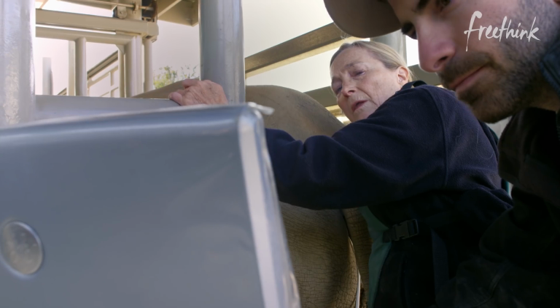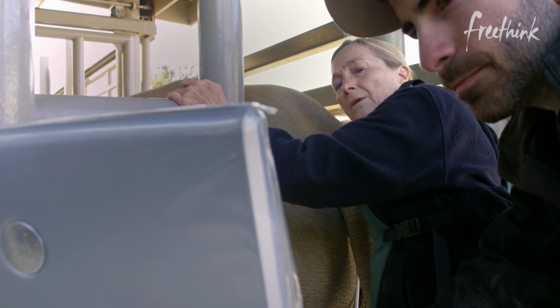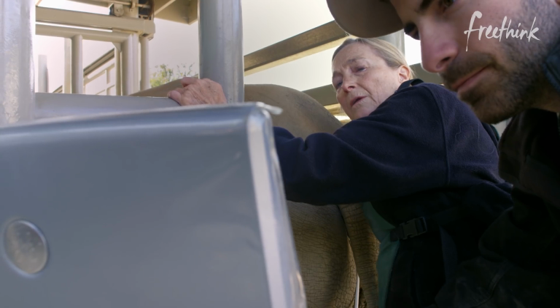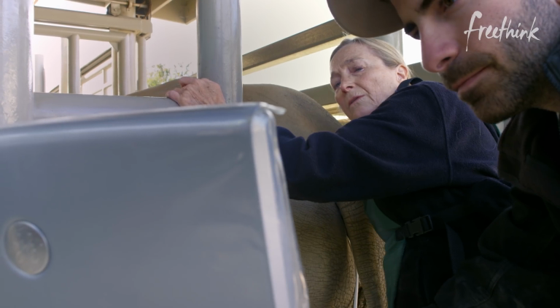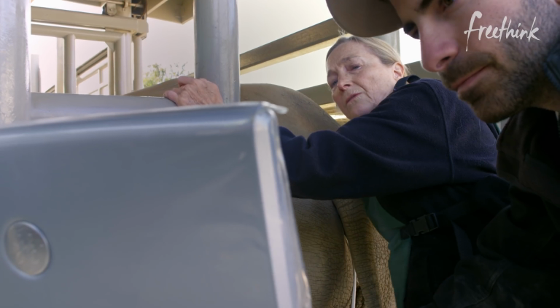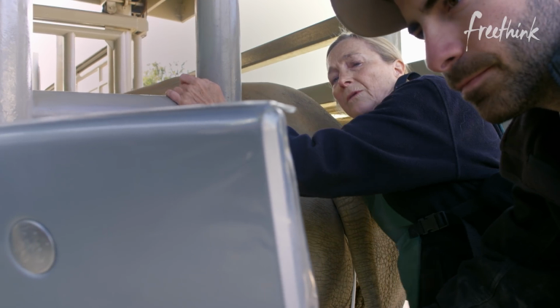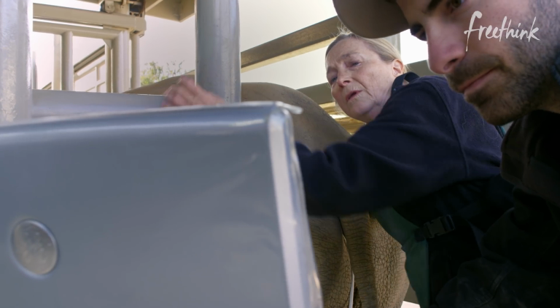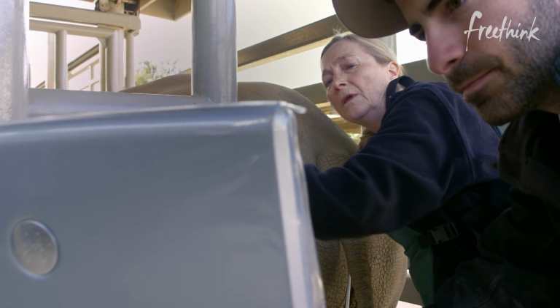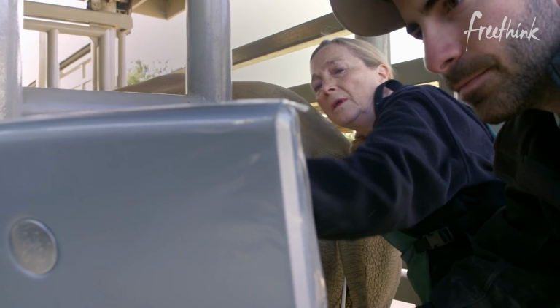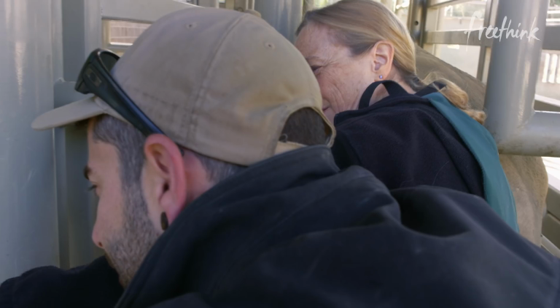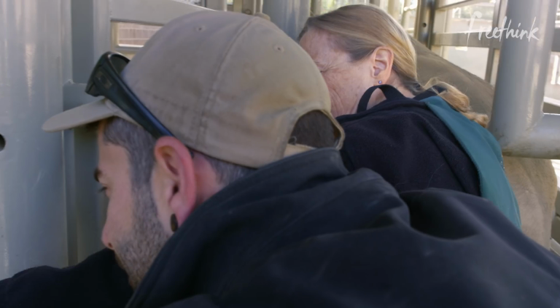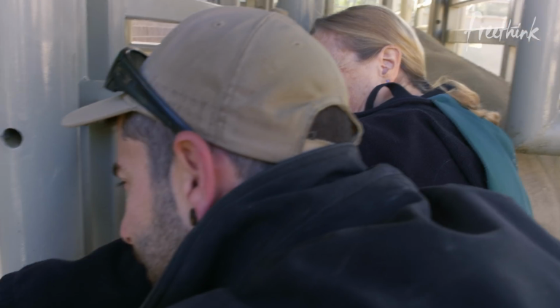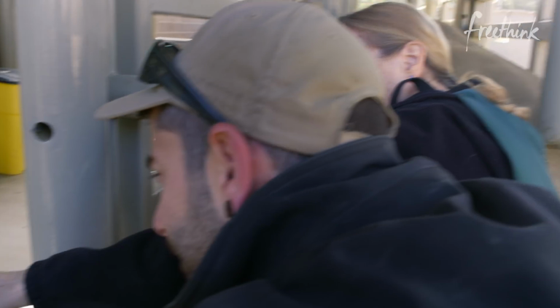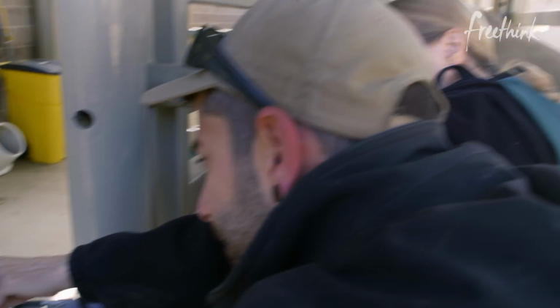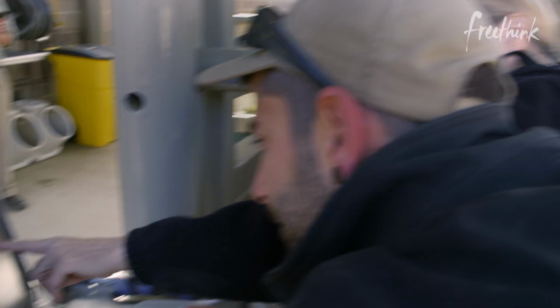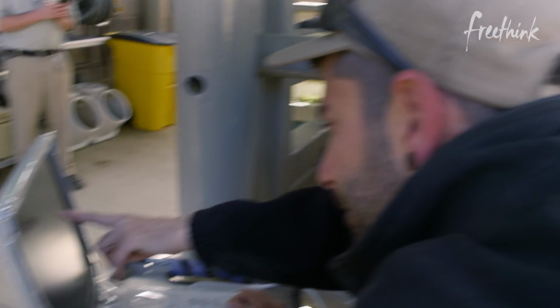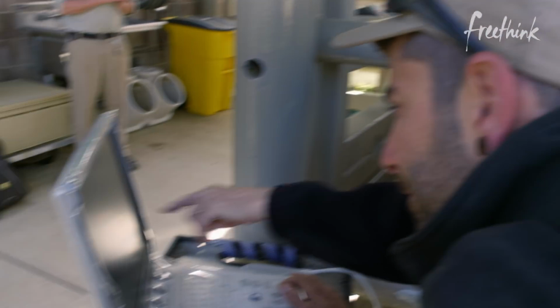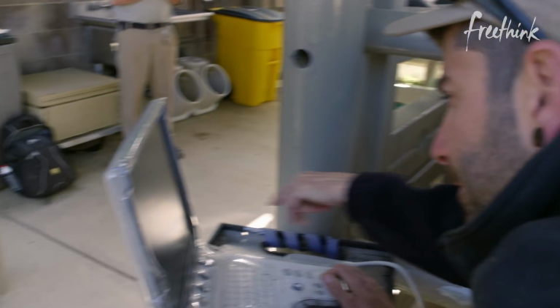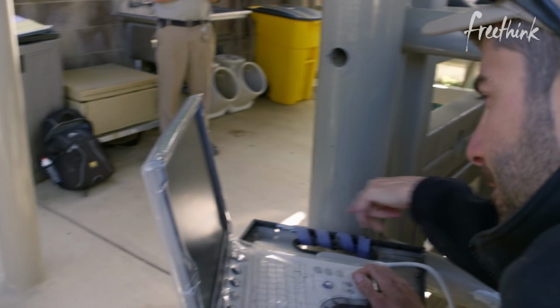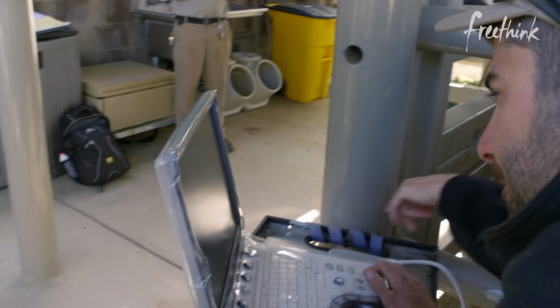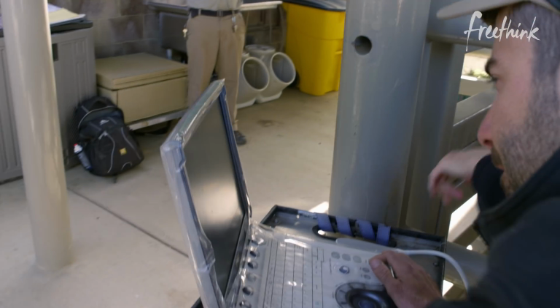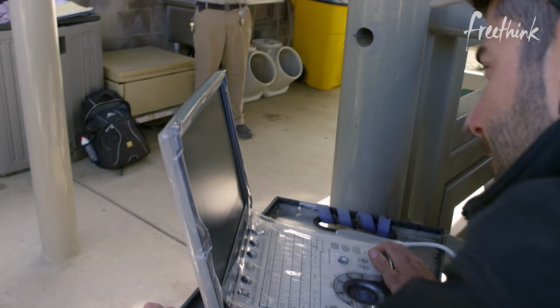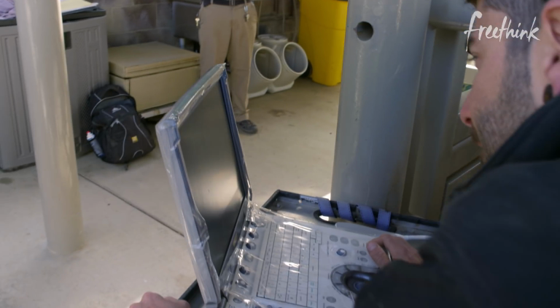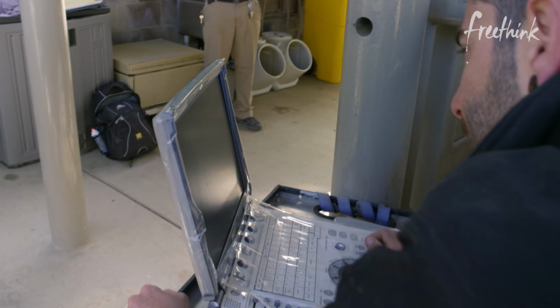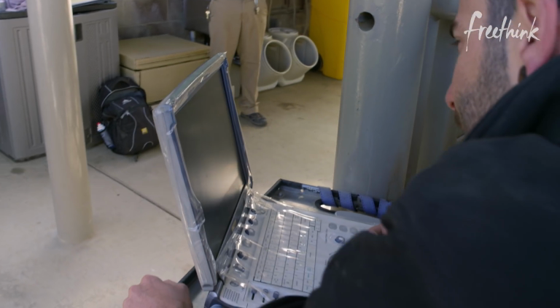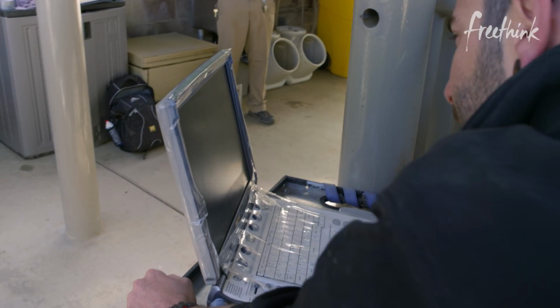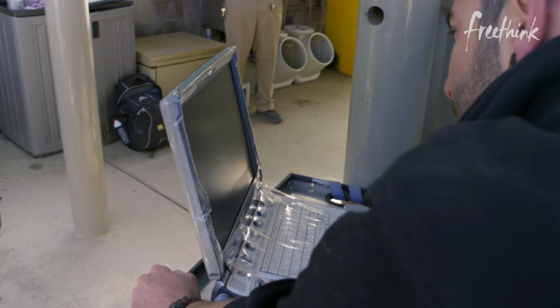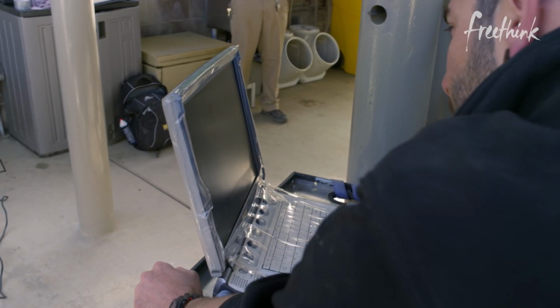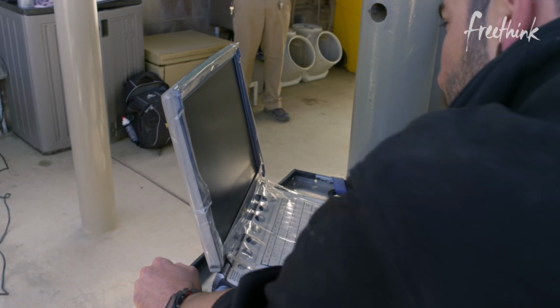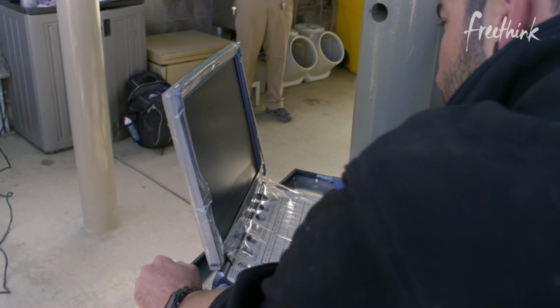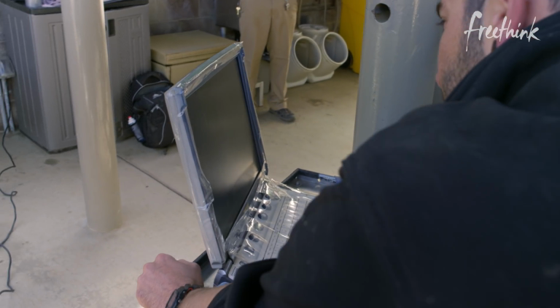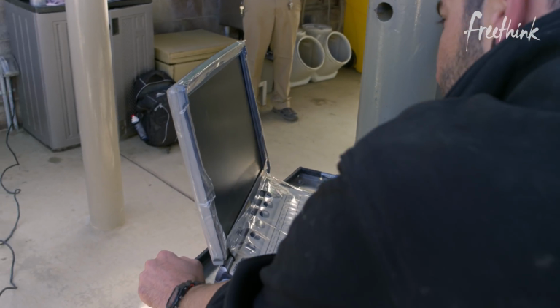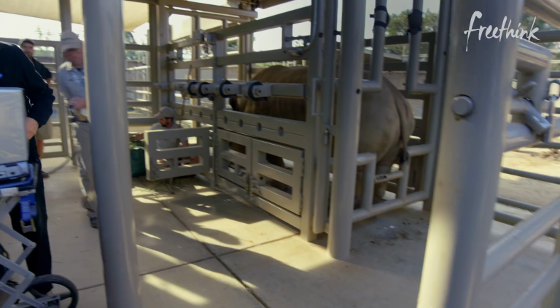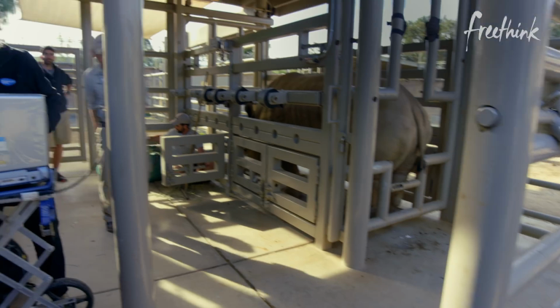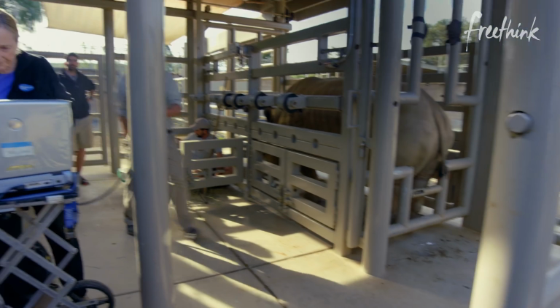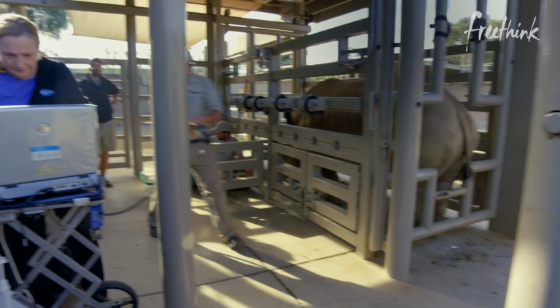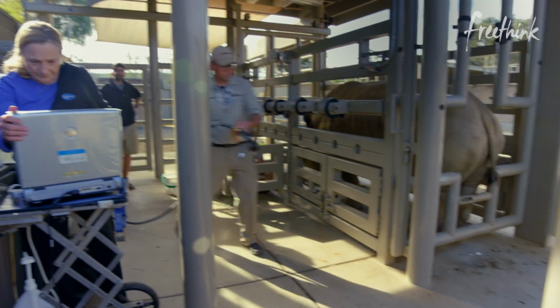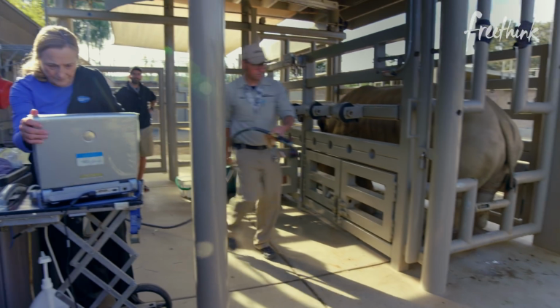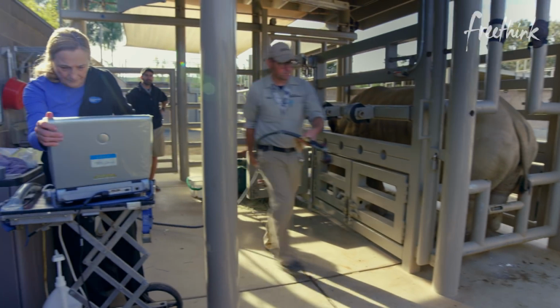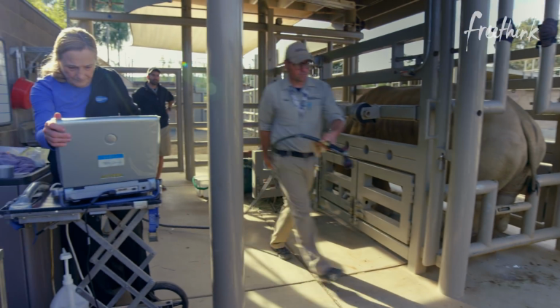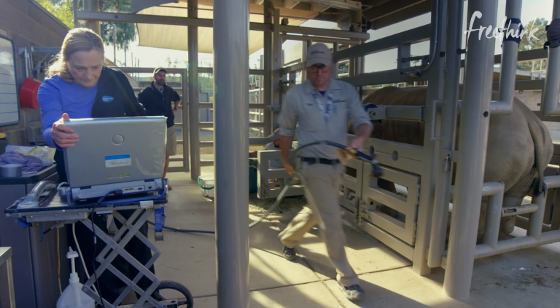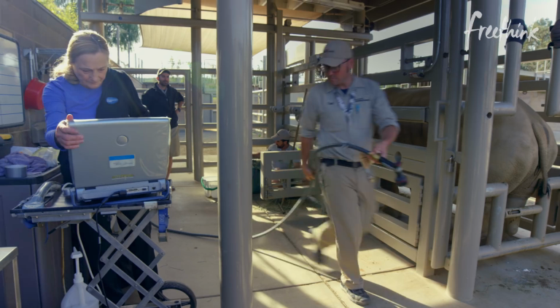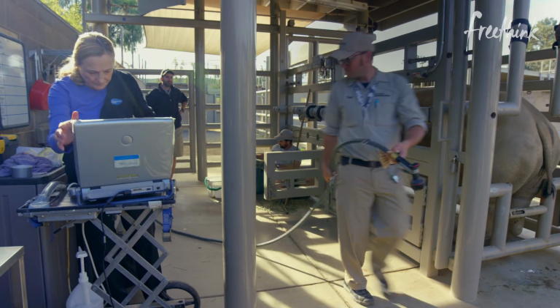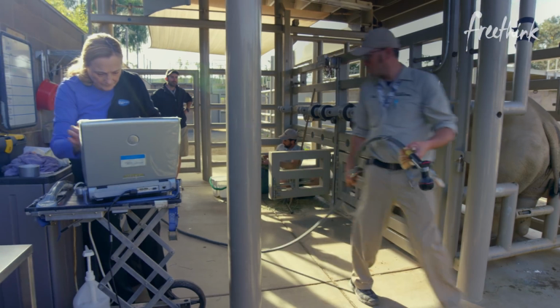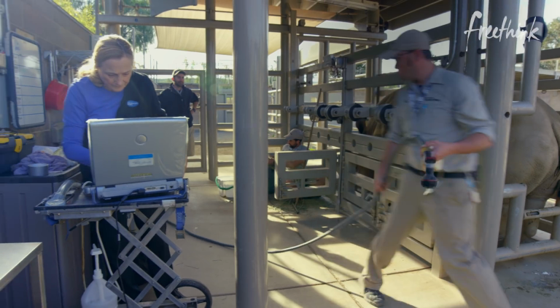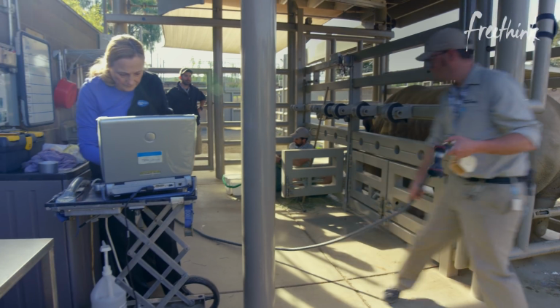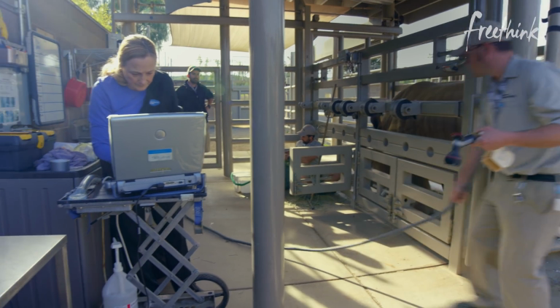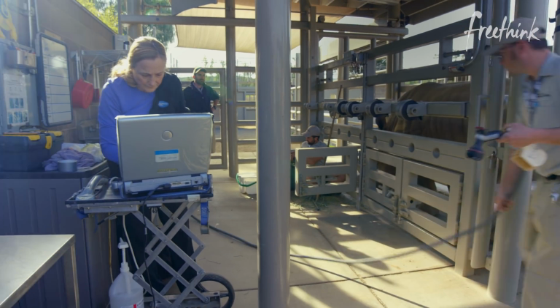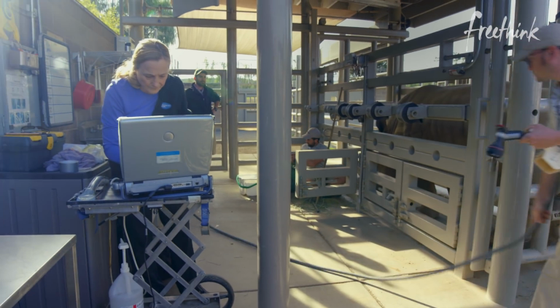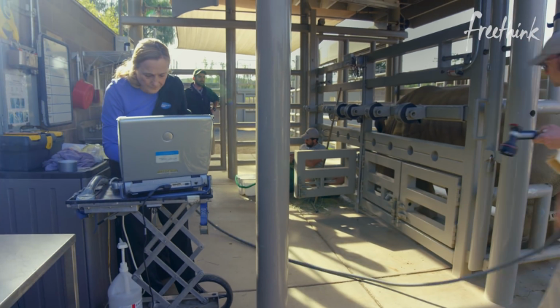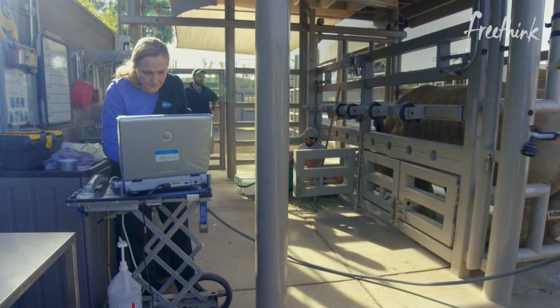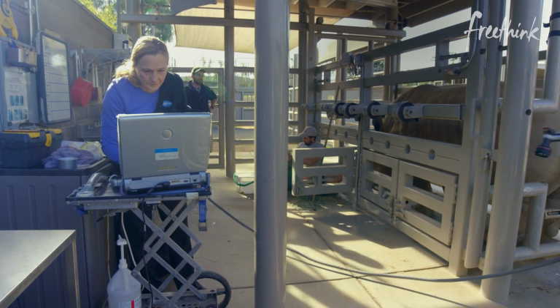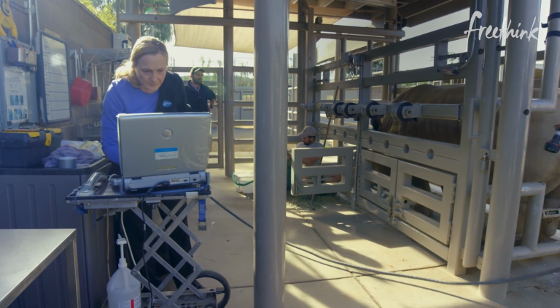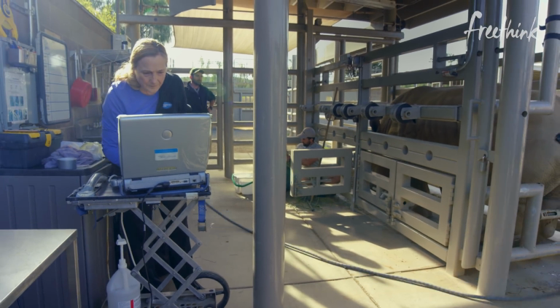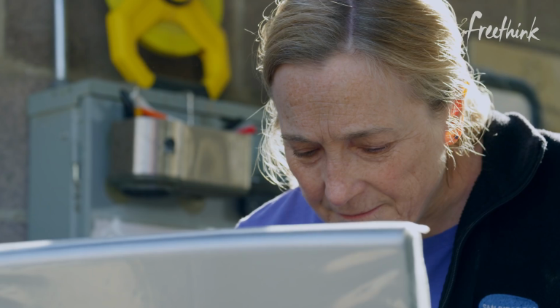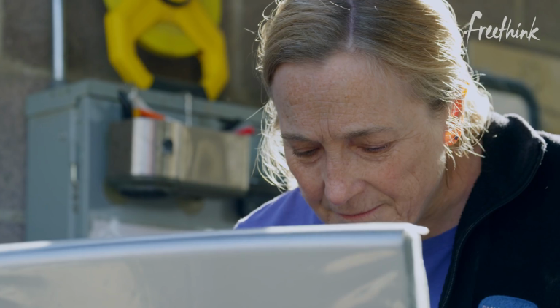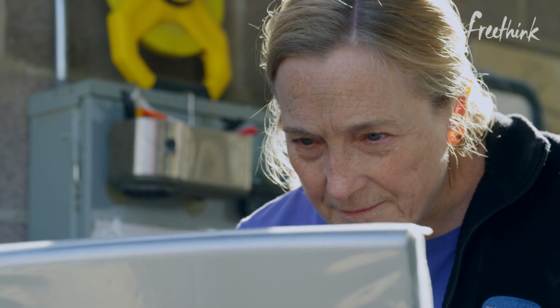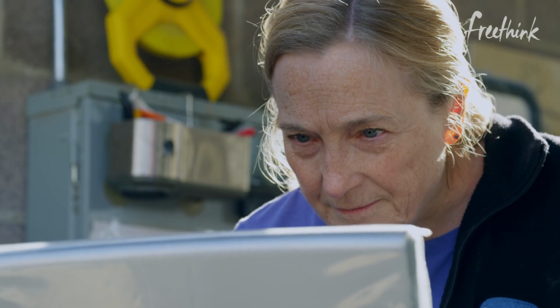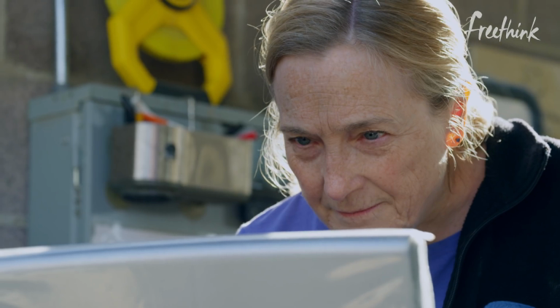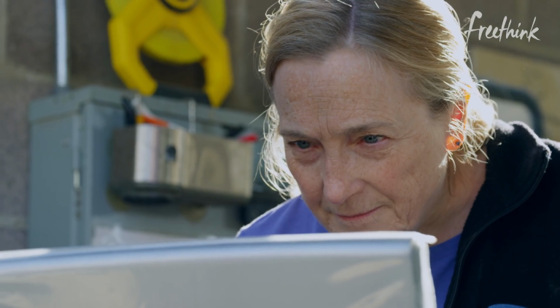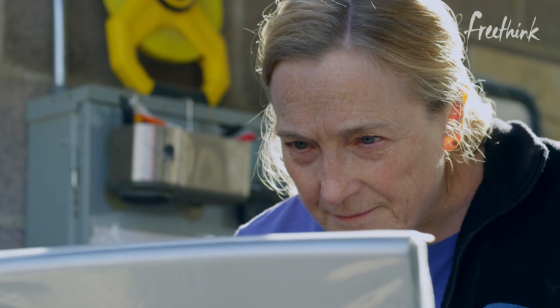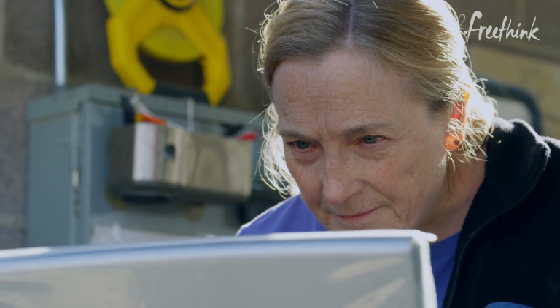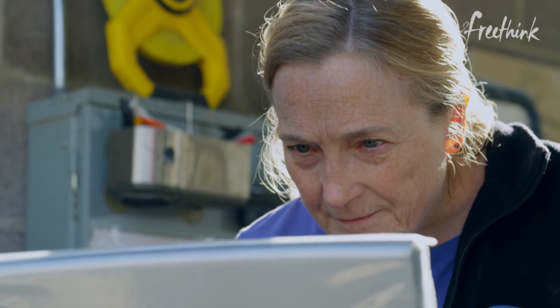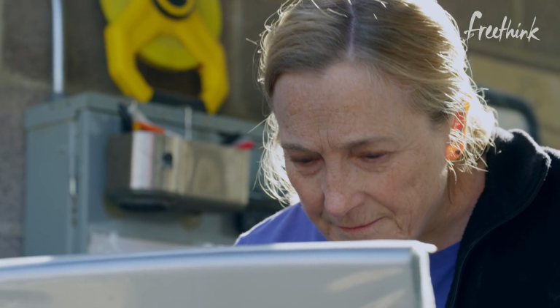There it is. If we know when the animal is going to ovulate, we can time an artificial insemination for maximum success.